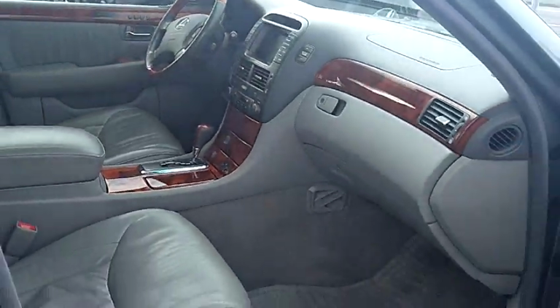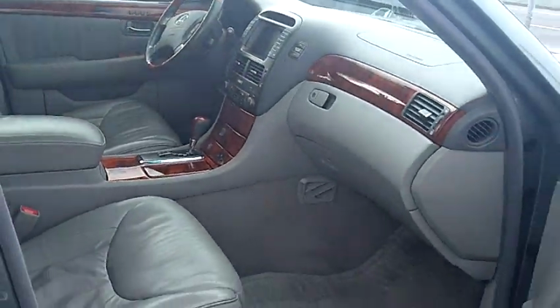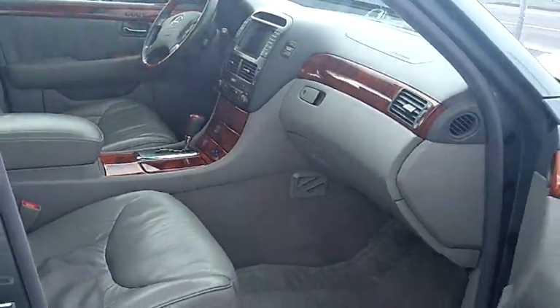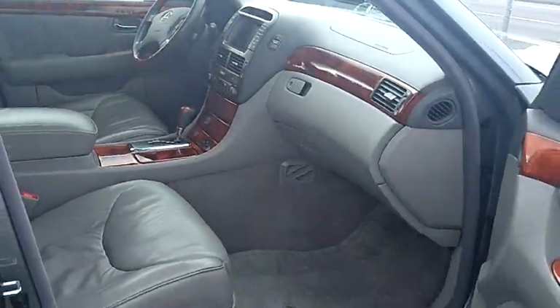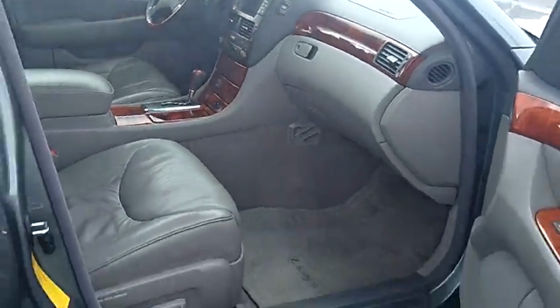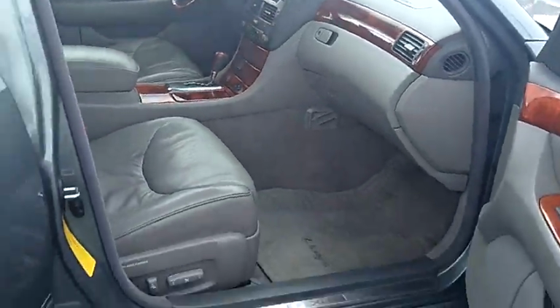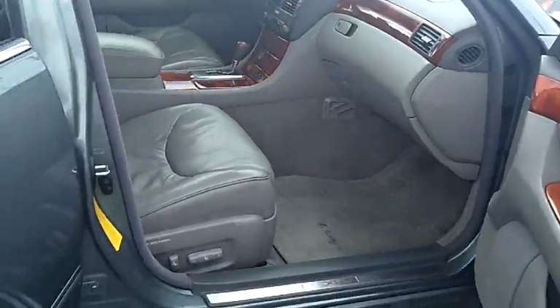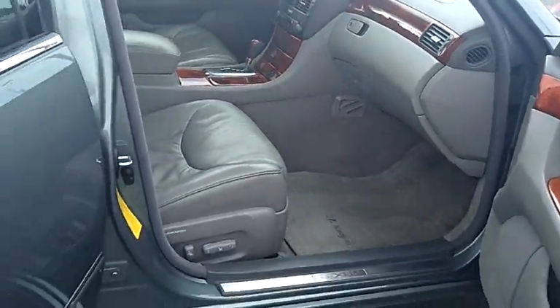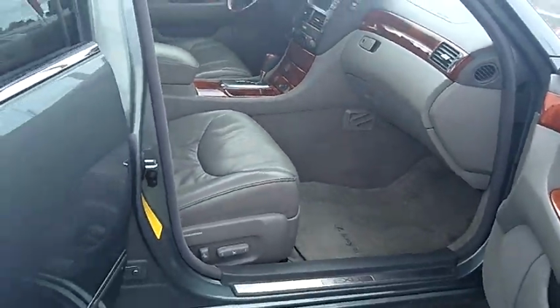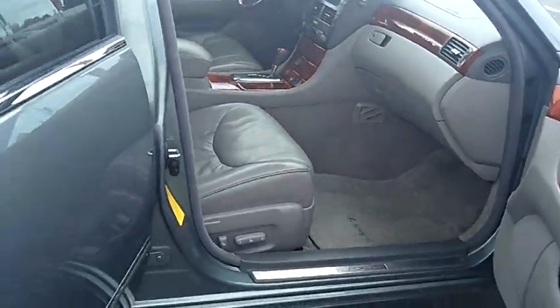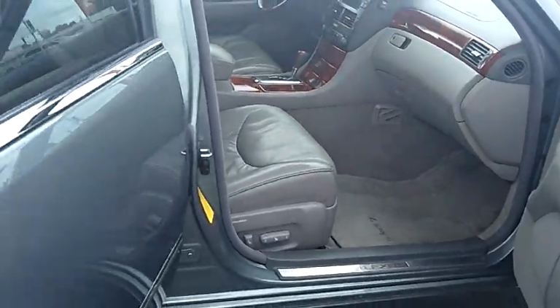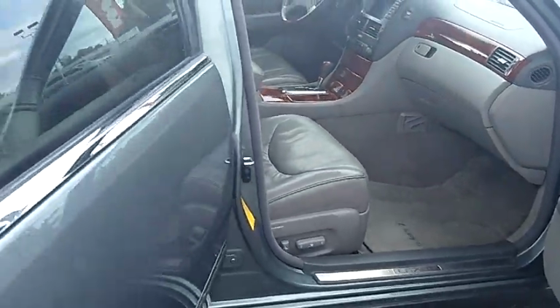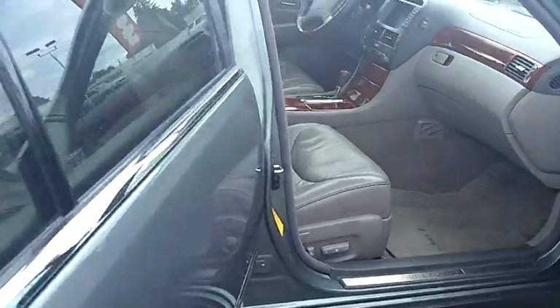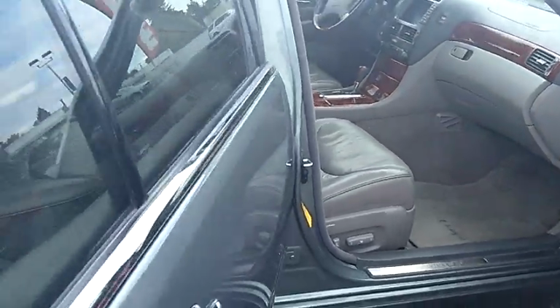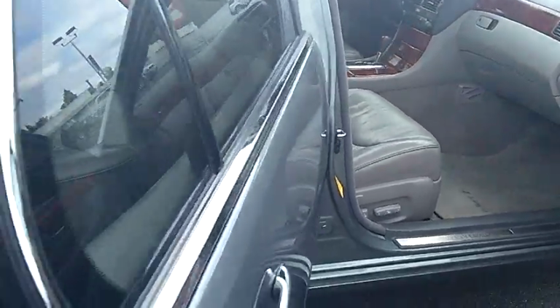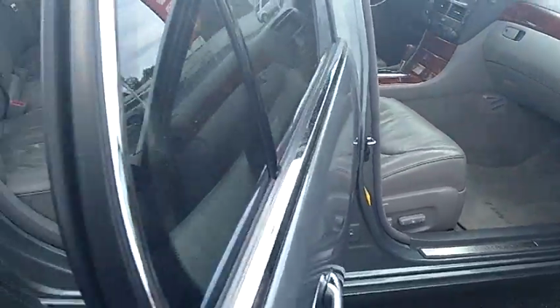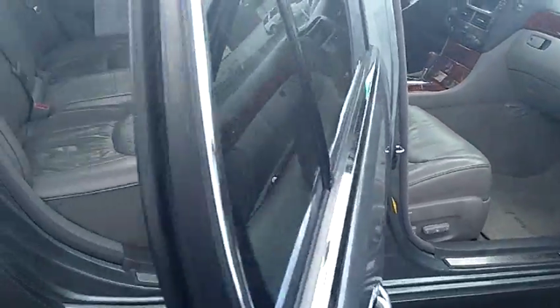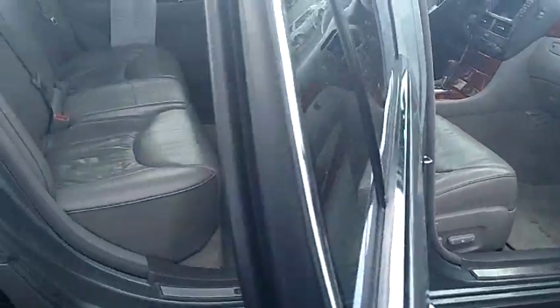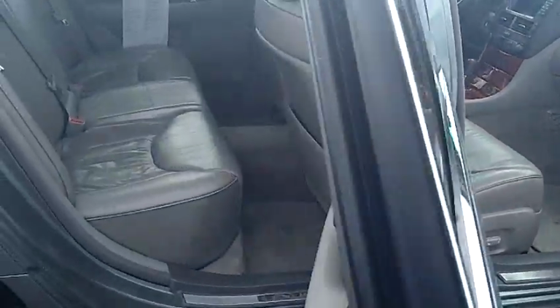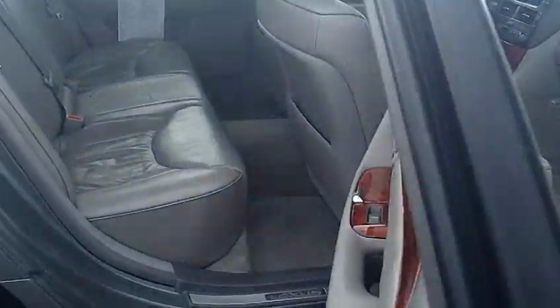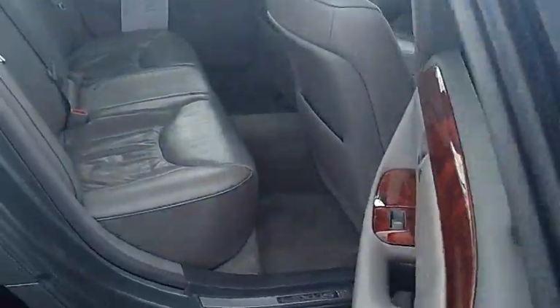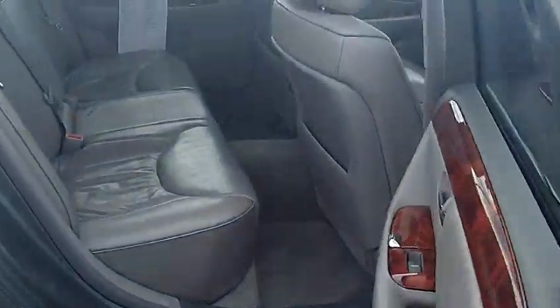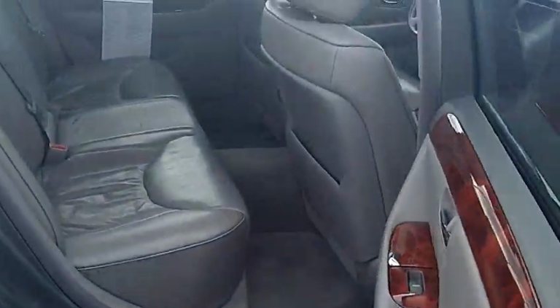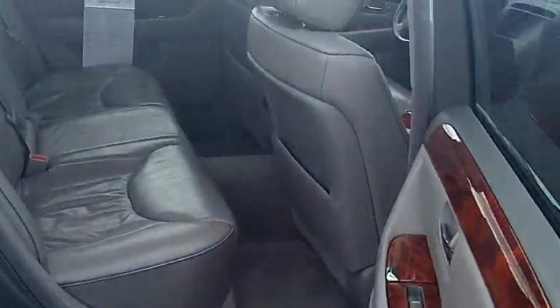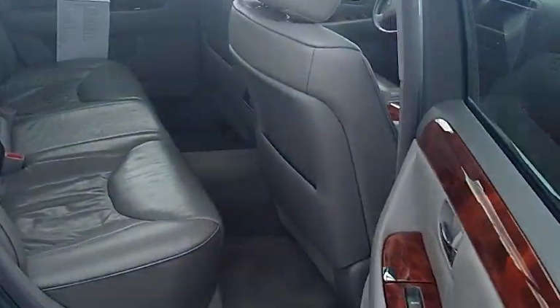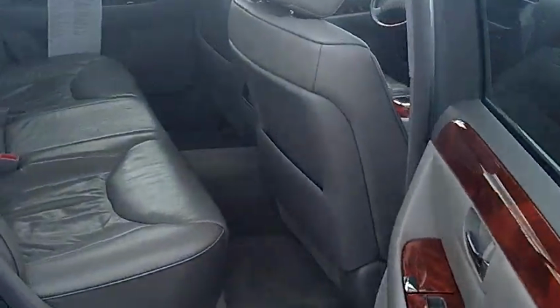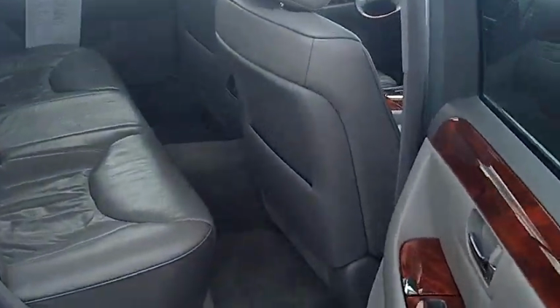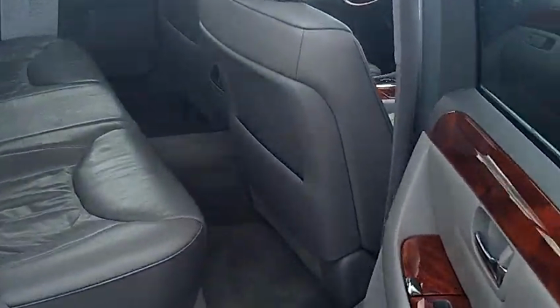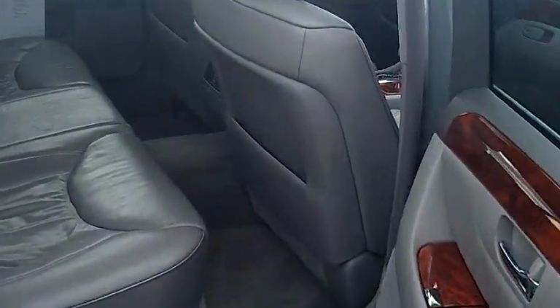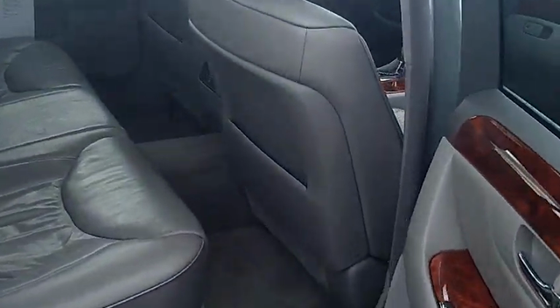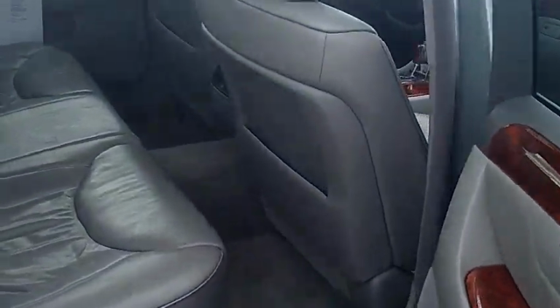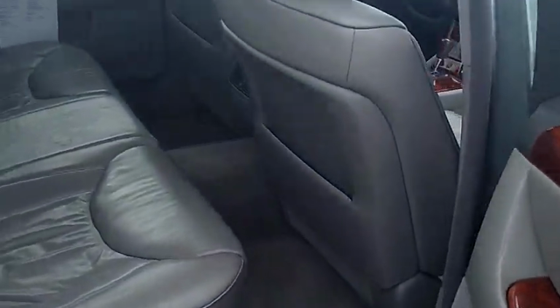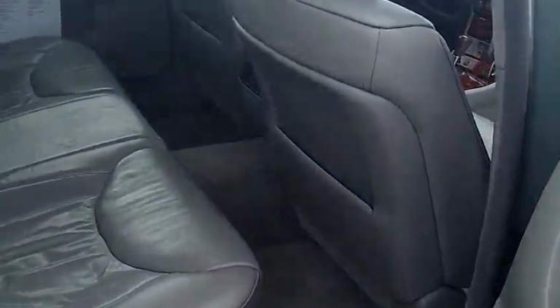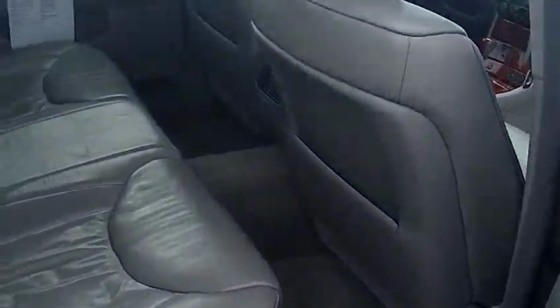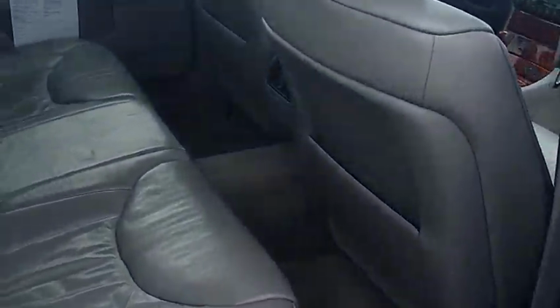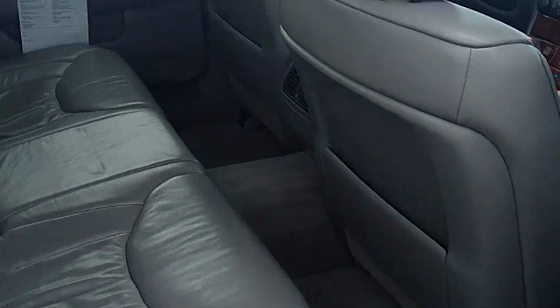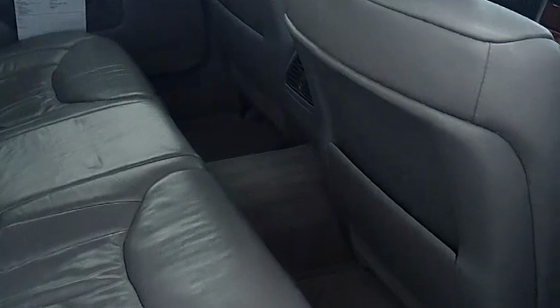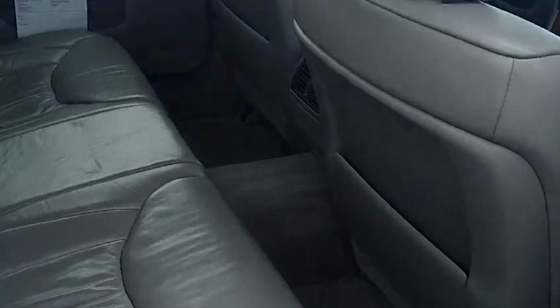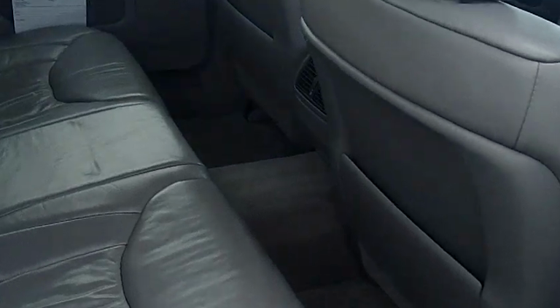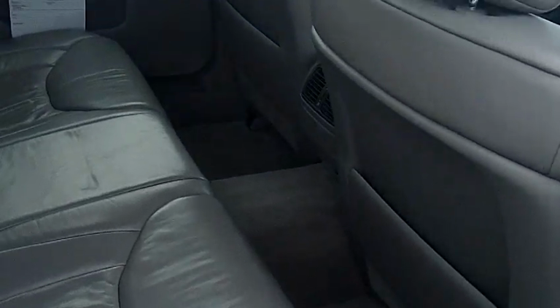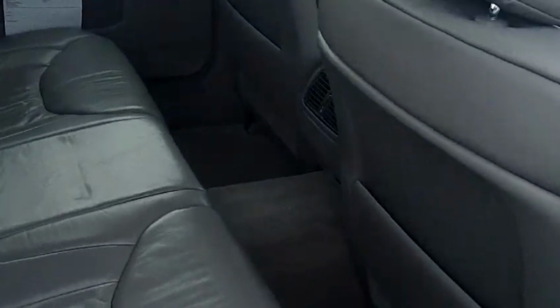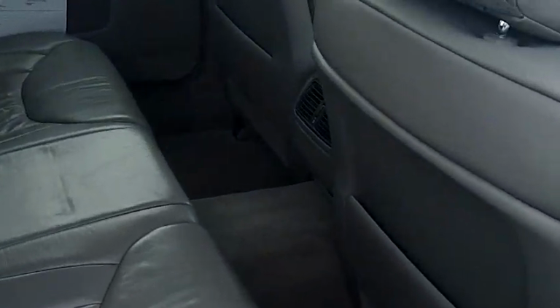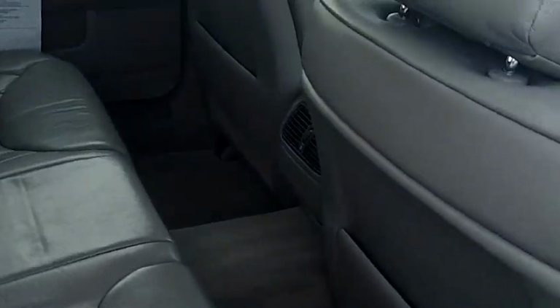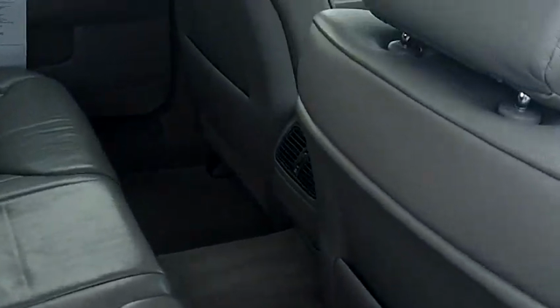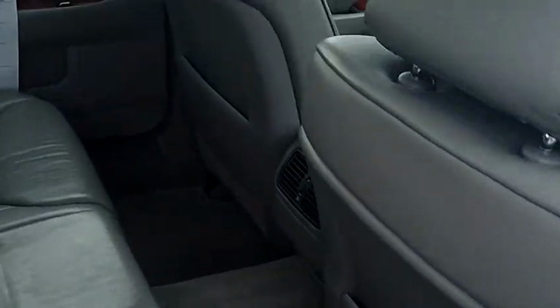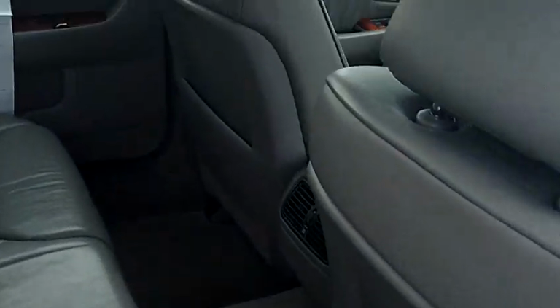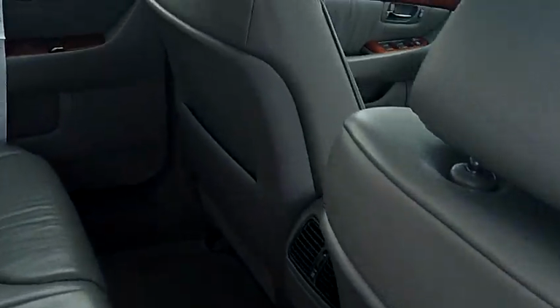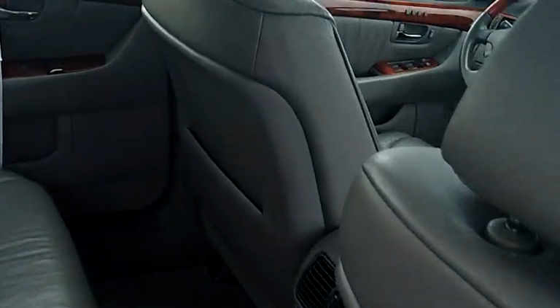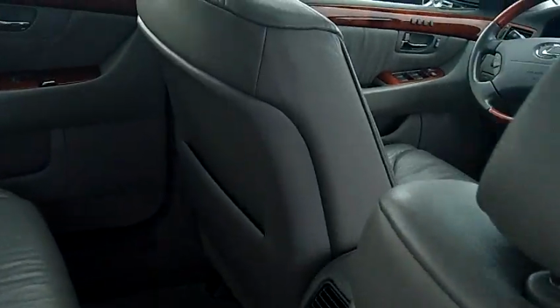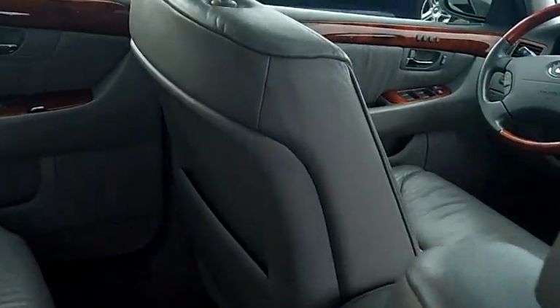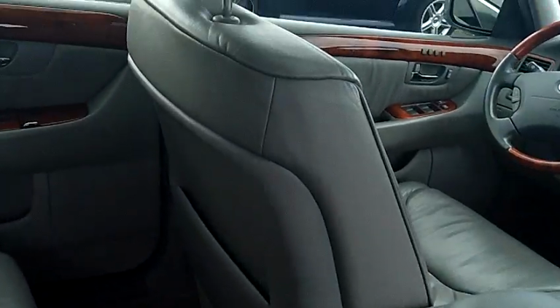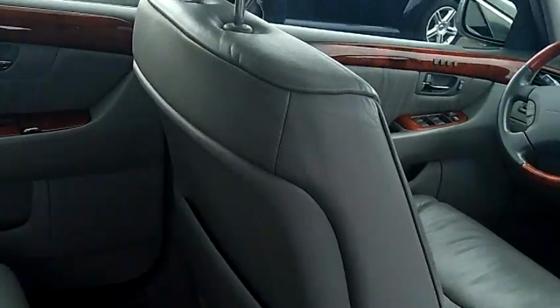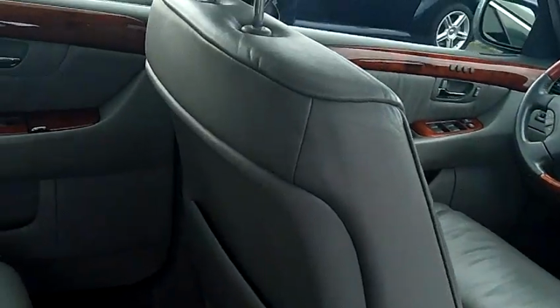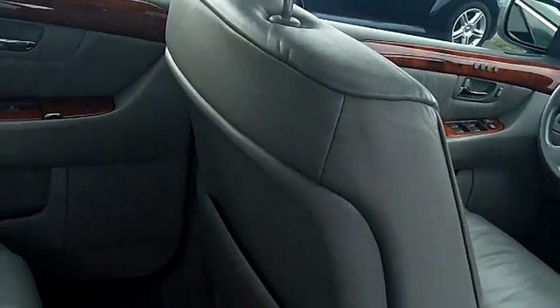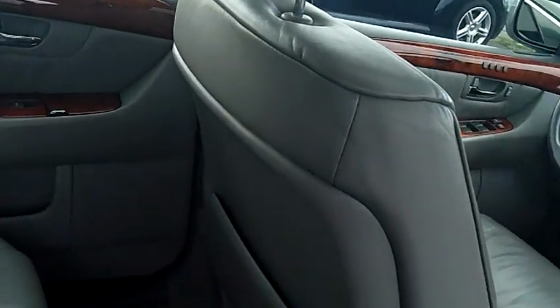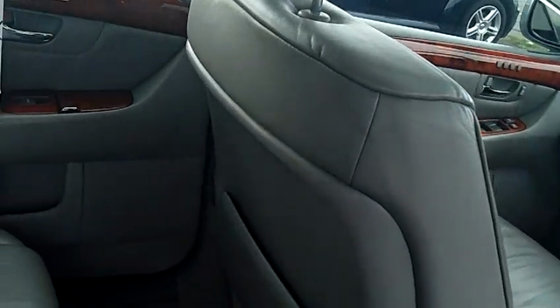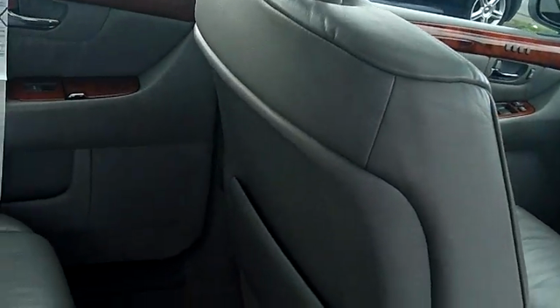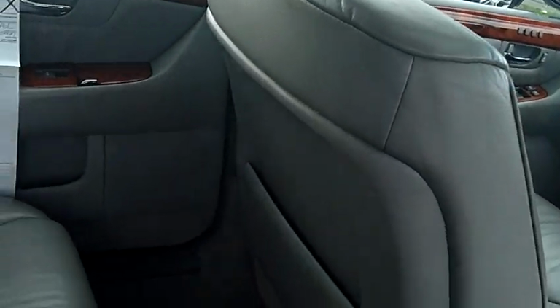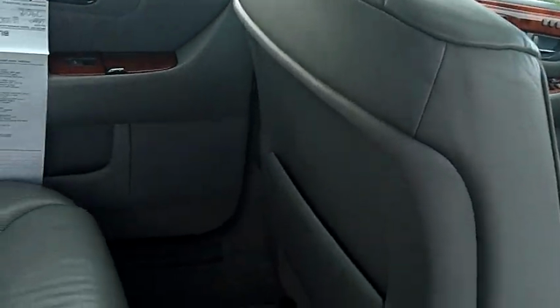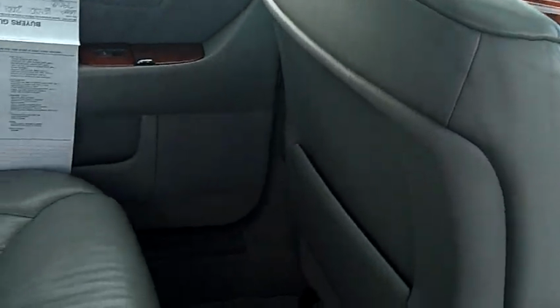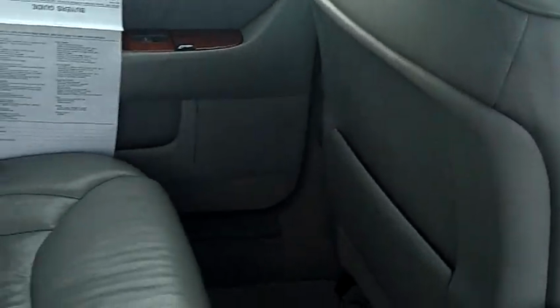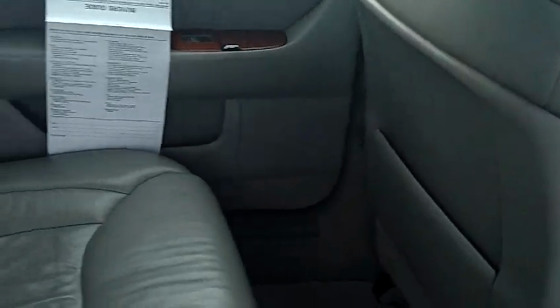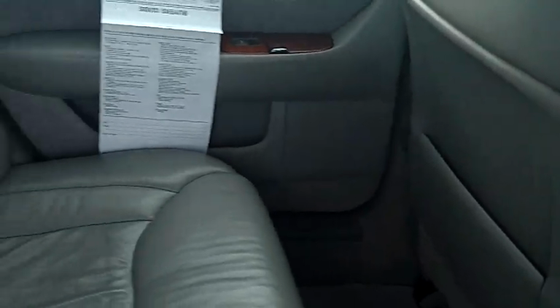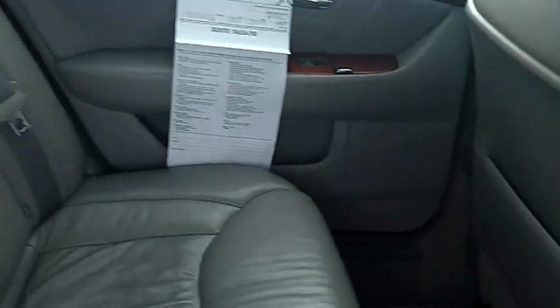The bench seating in the rear has a ton of room in the back, a ton of leg room. And just take notice of the condition of the leather again — just in excellent condition.